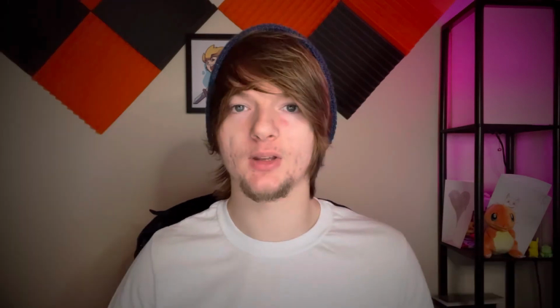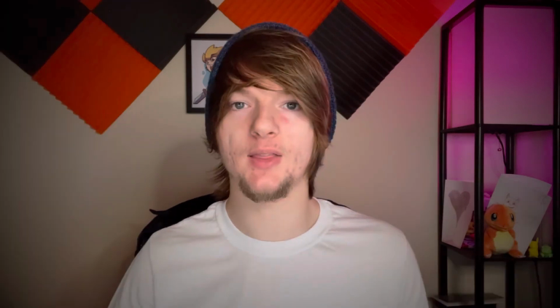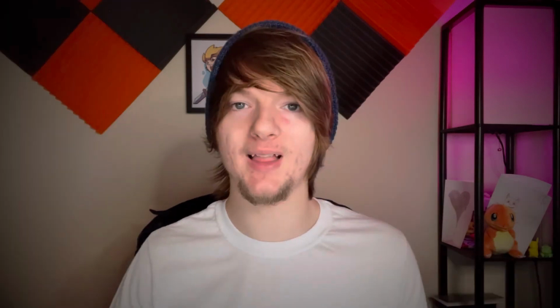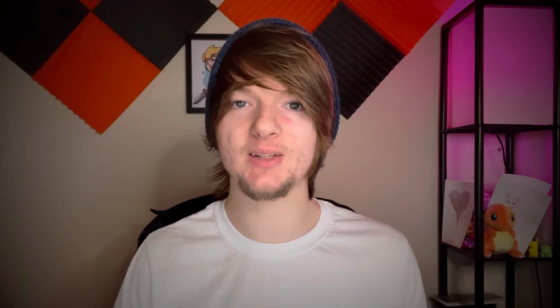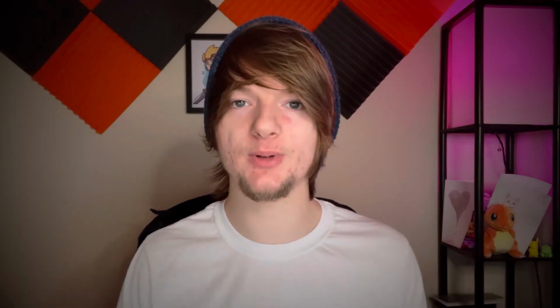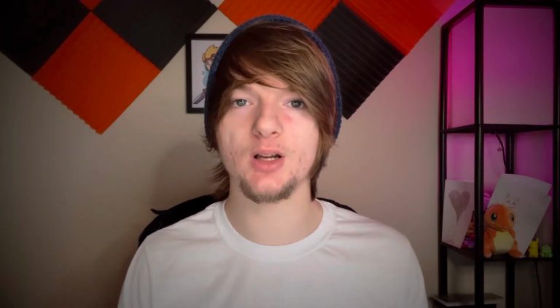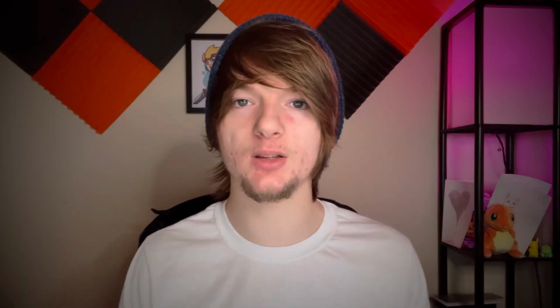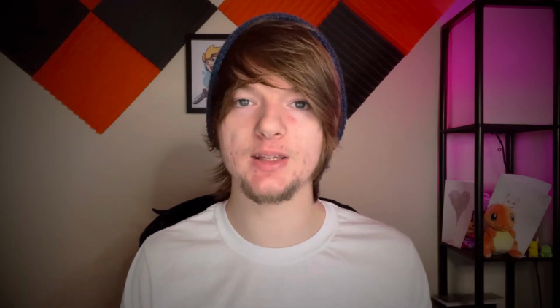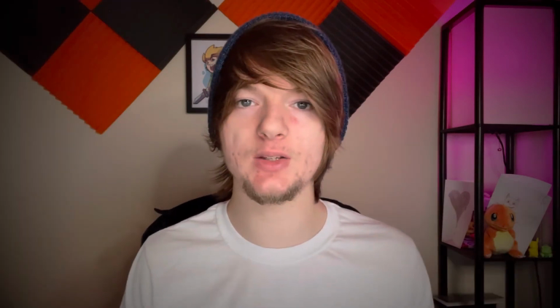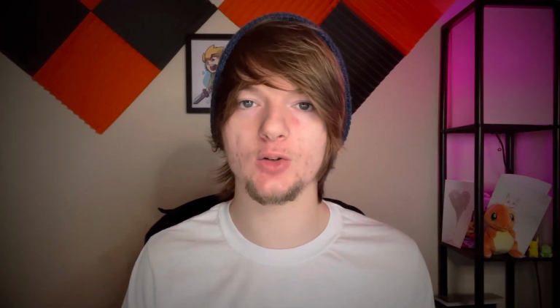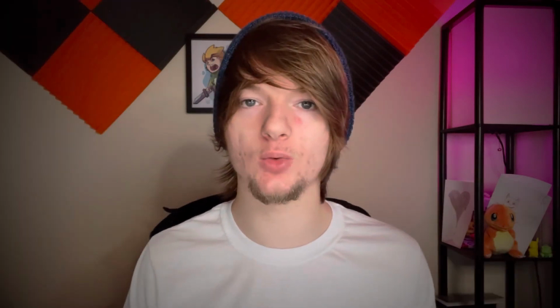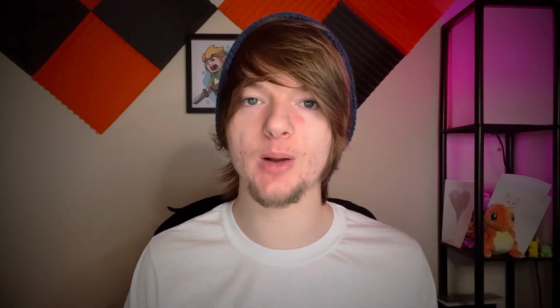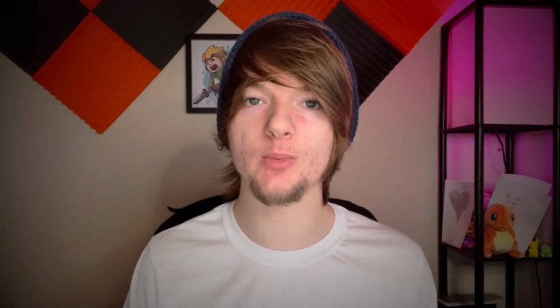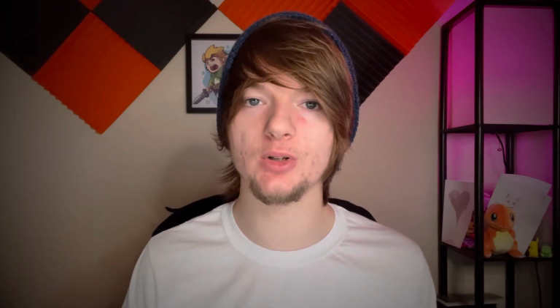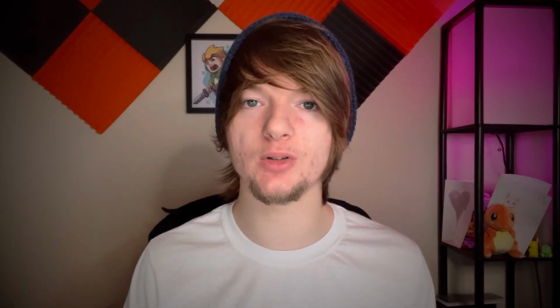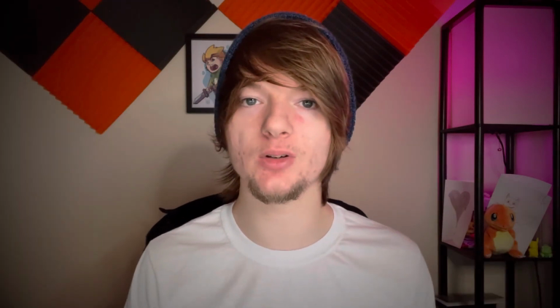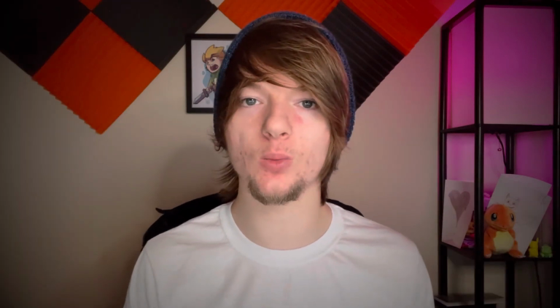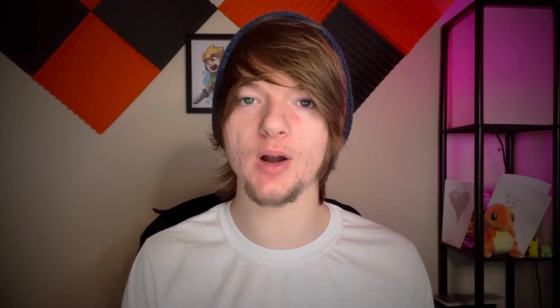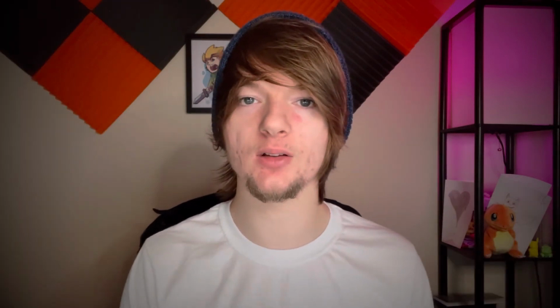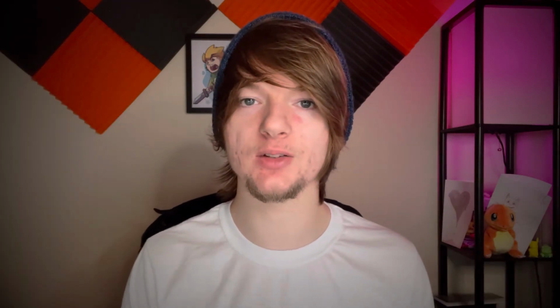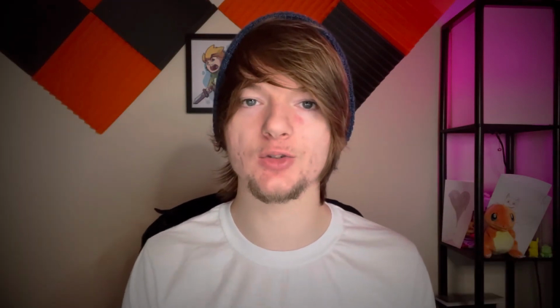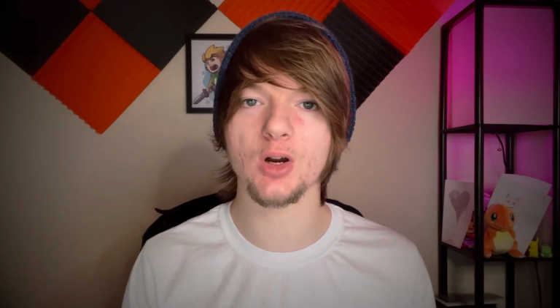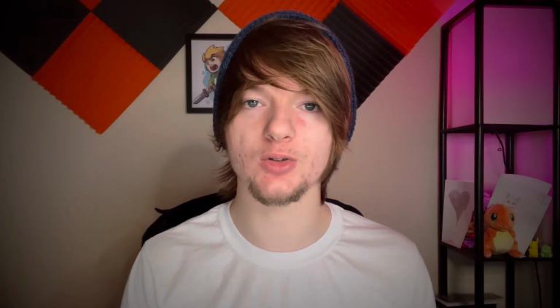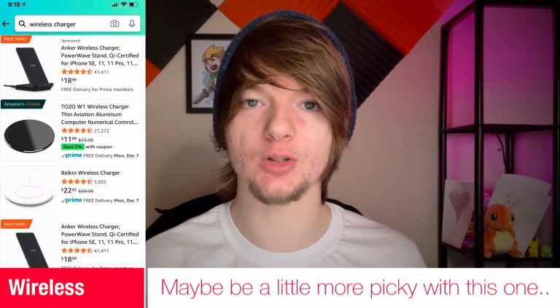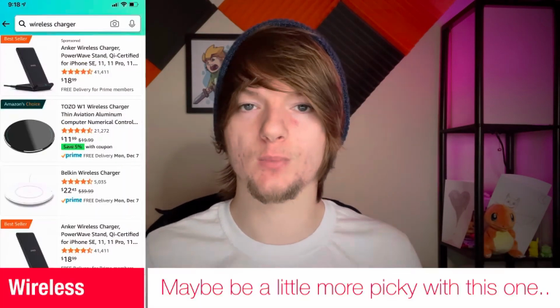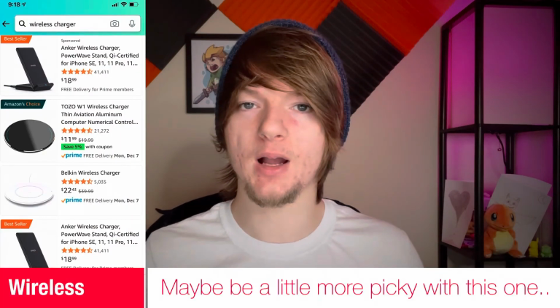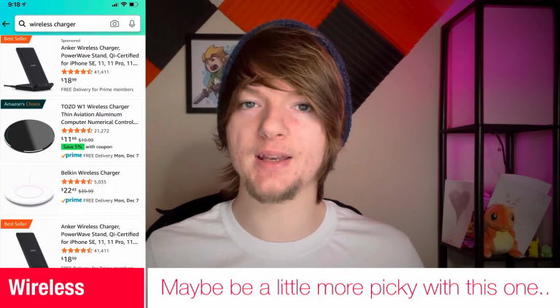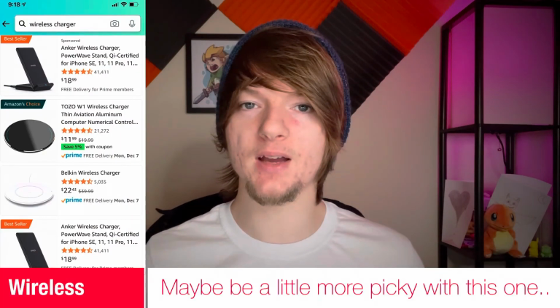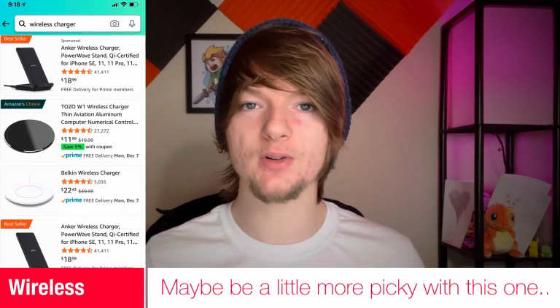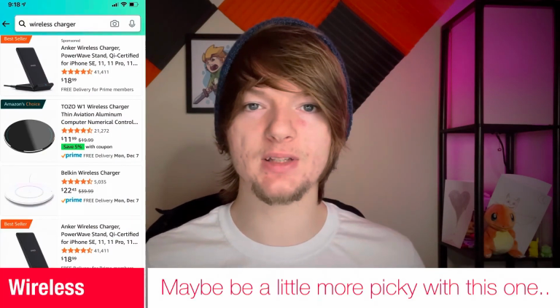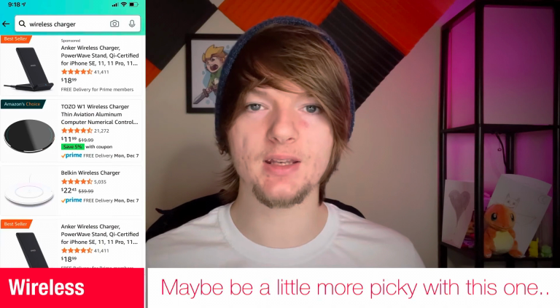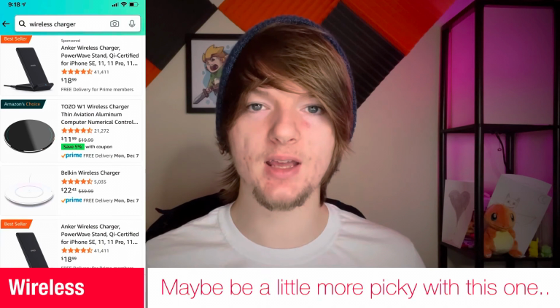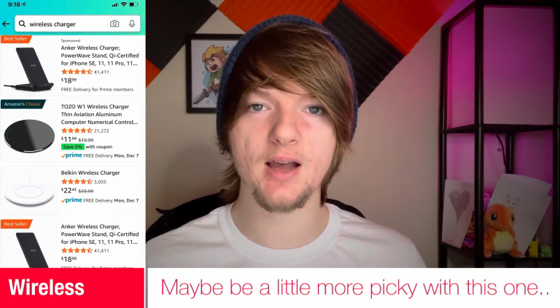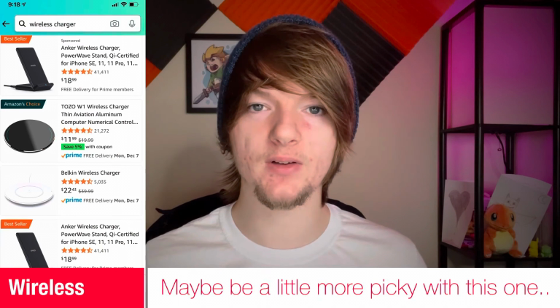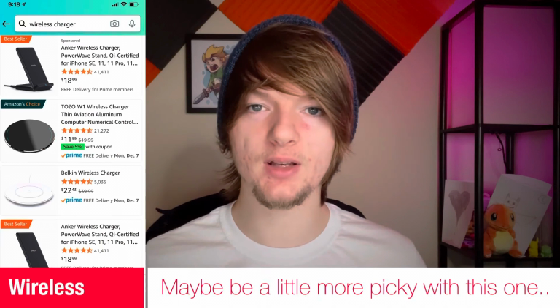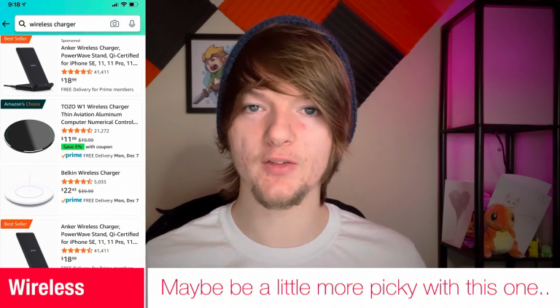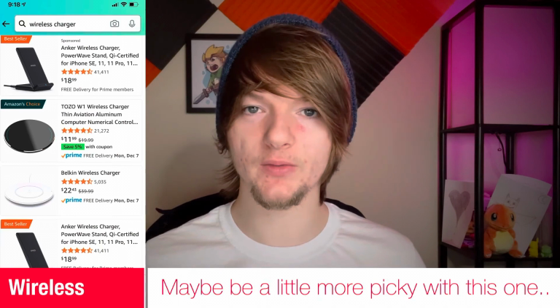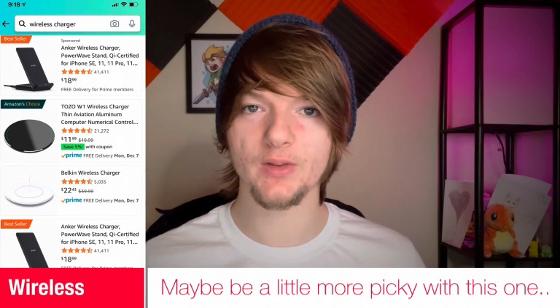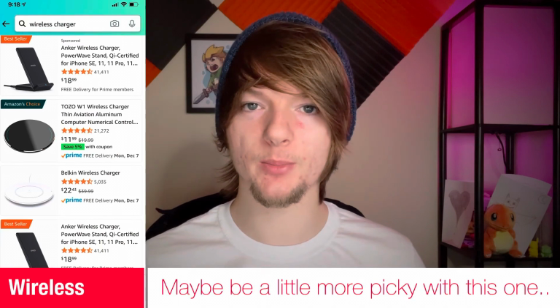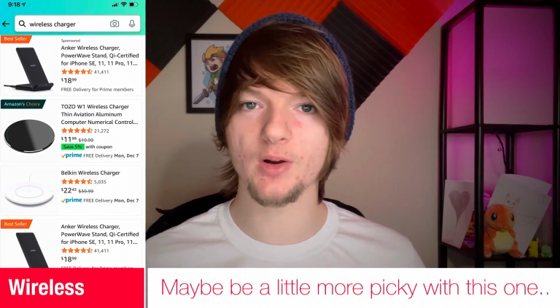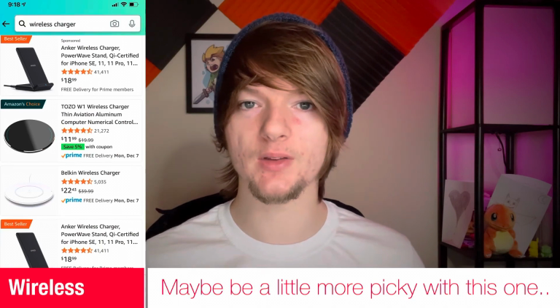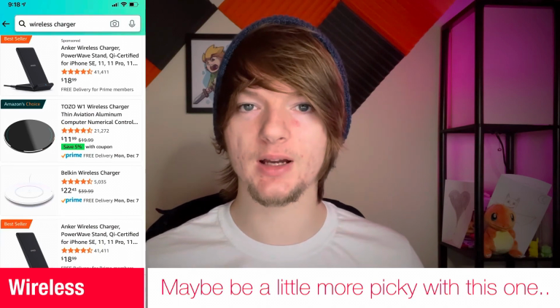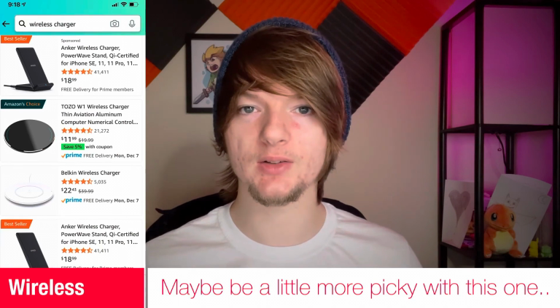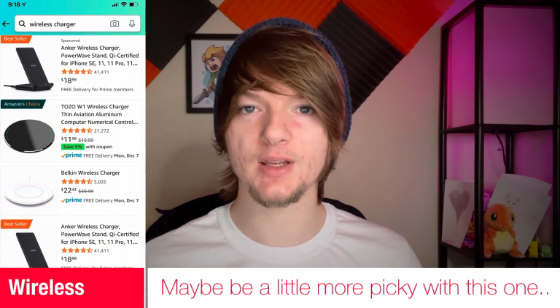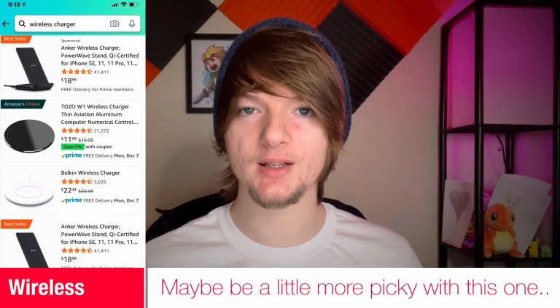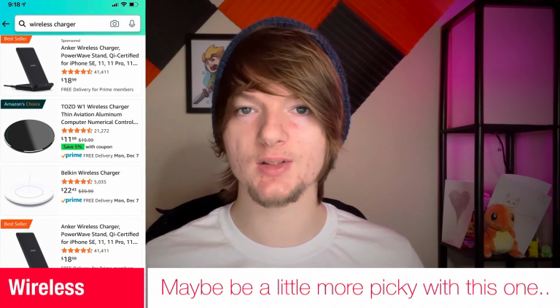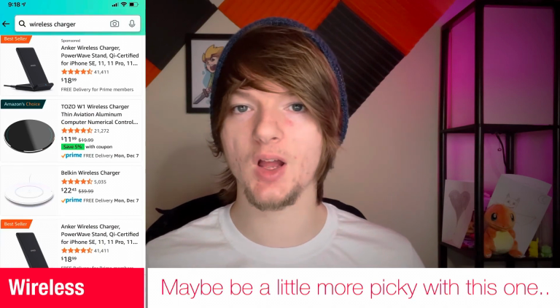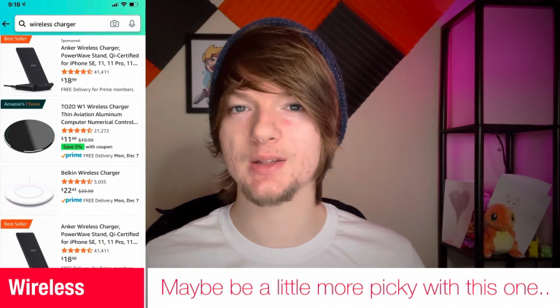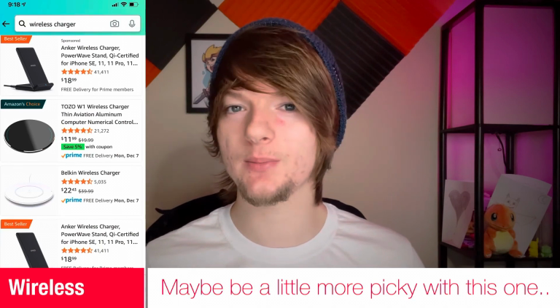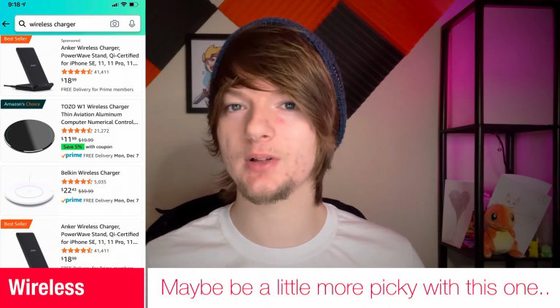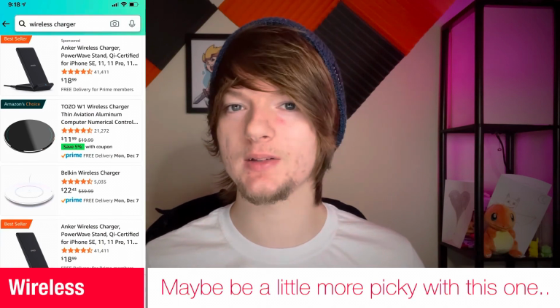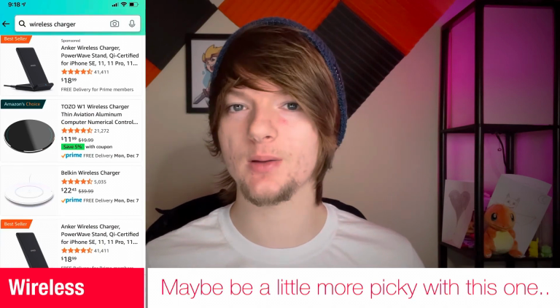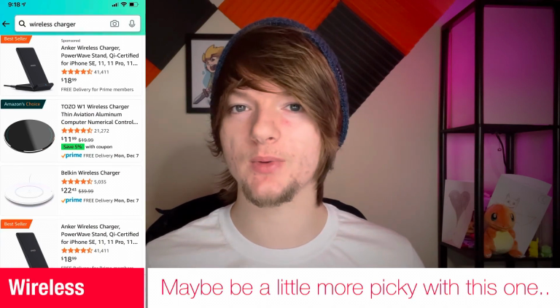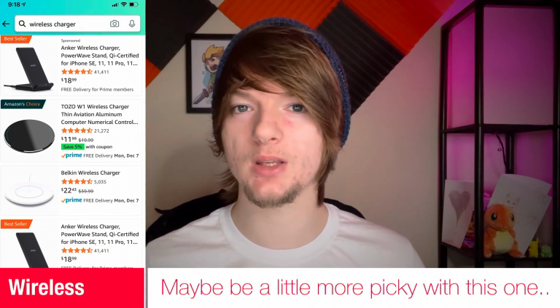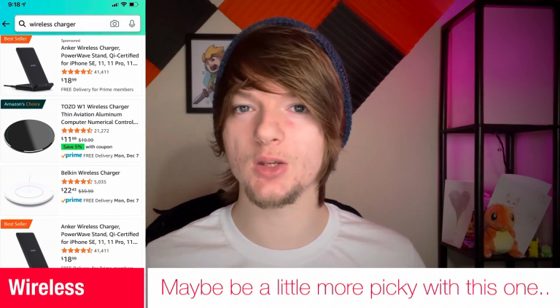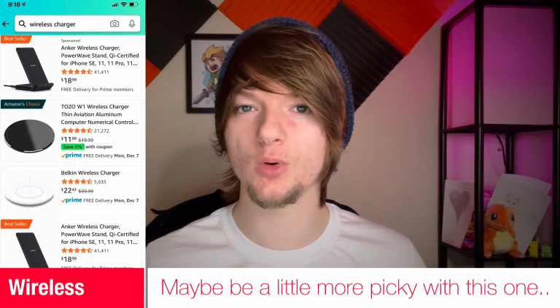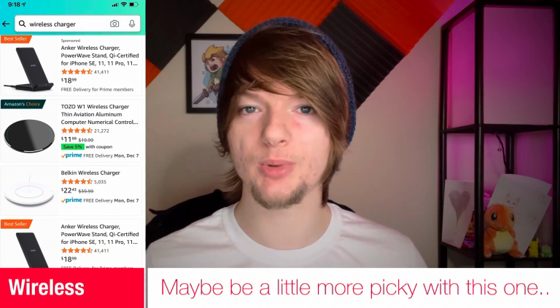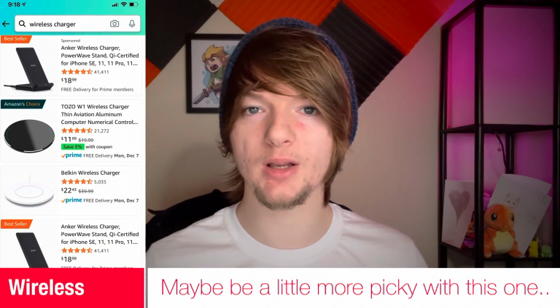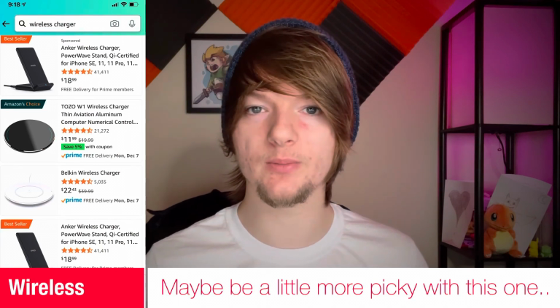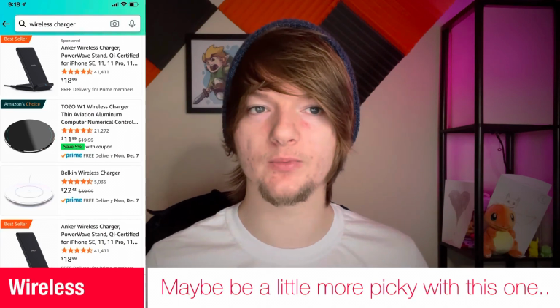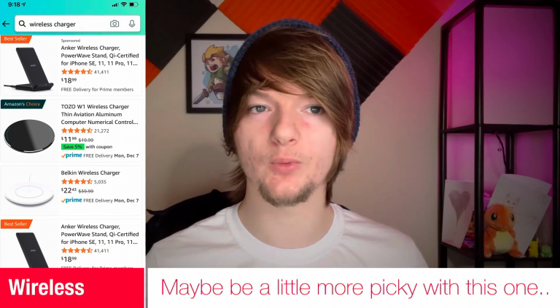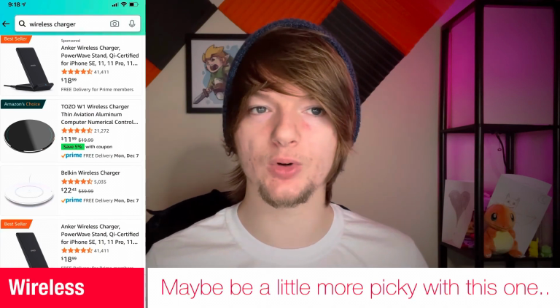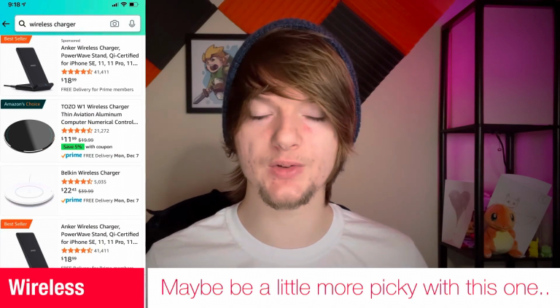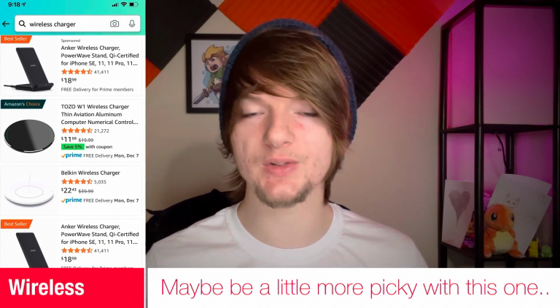And last but not least, grab them a good wireless charger. I never tend to have enough of them around the house, and it's not typically something you would pick up for yourself.